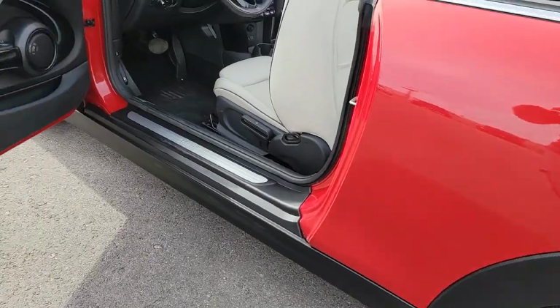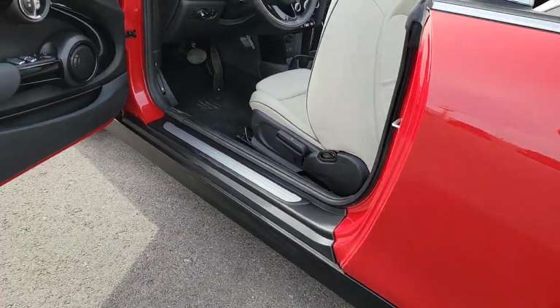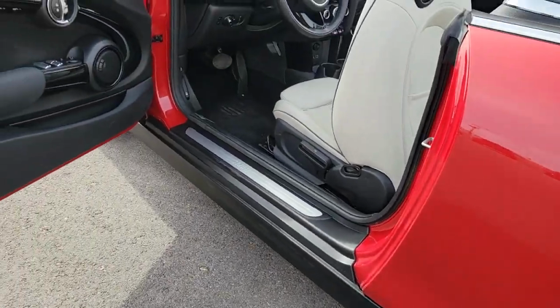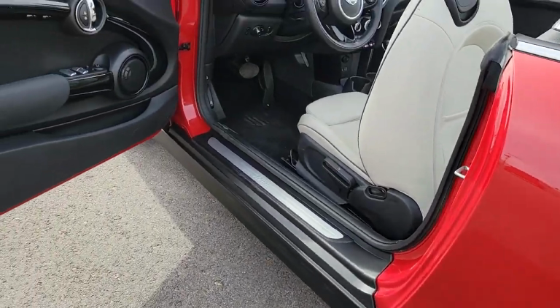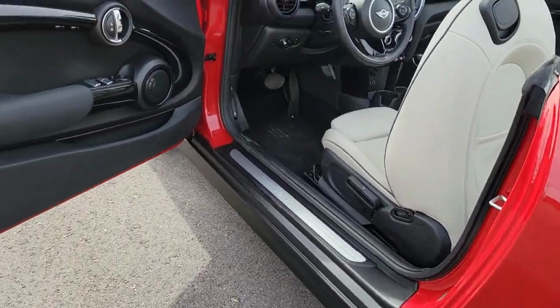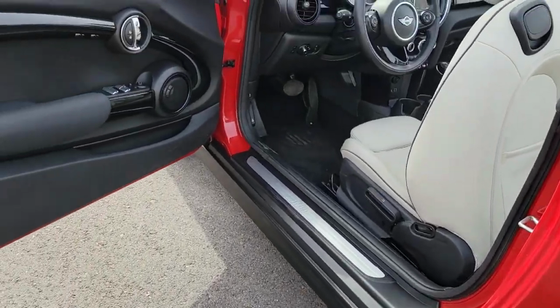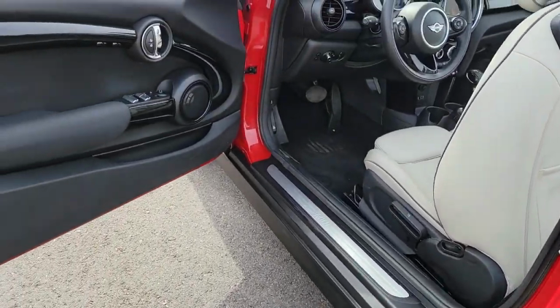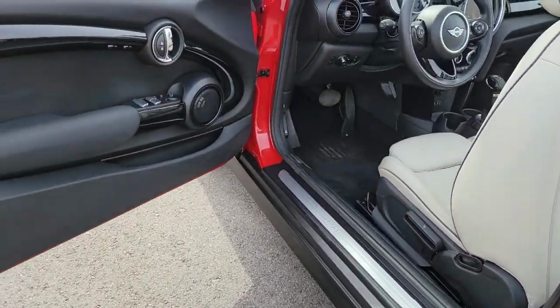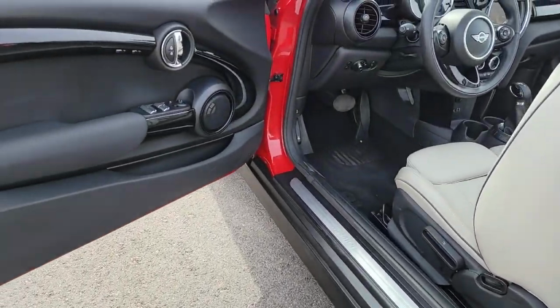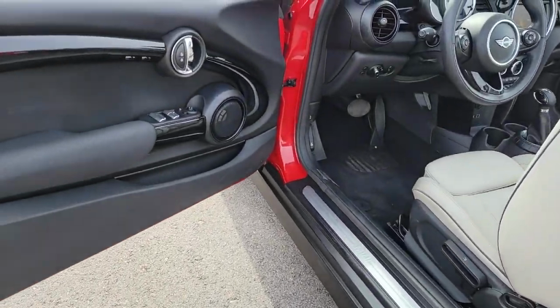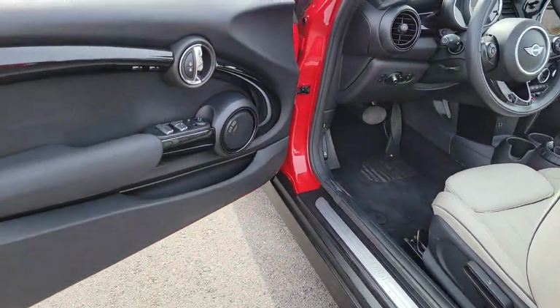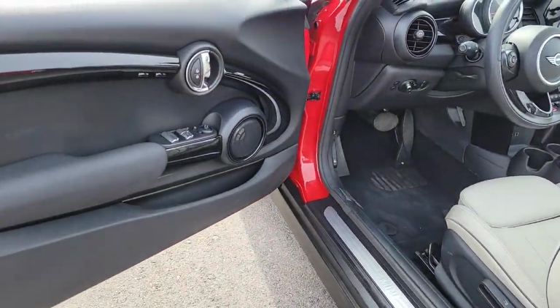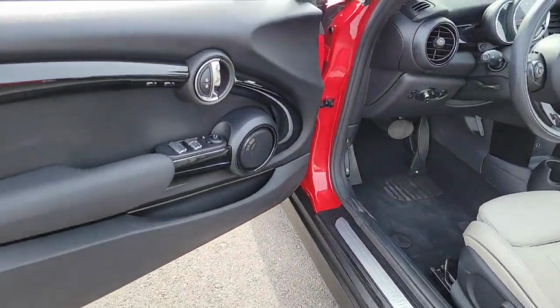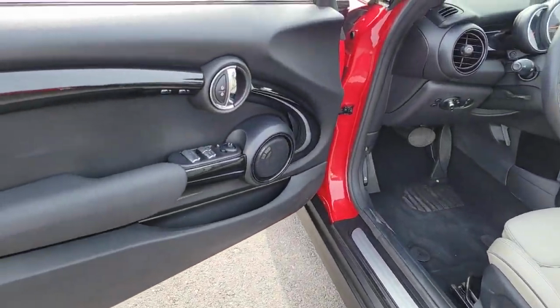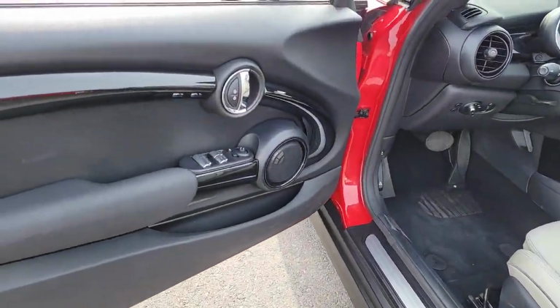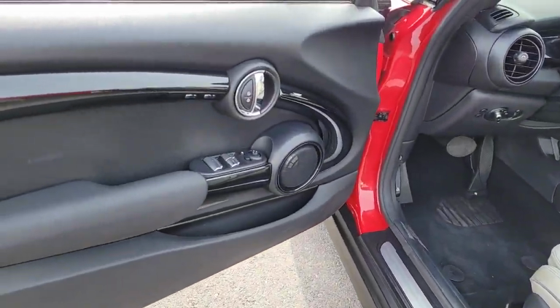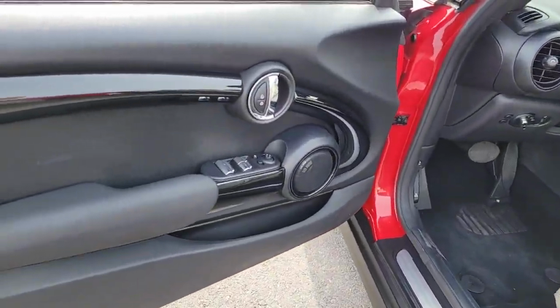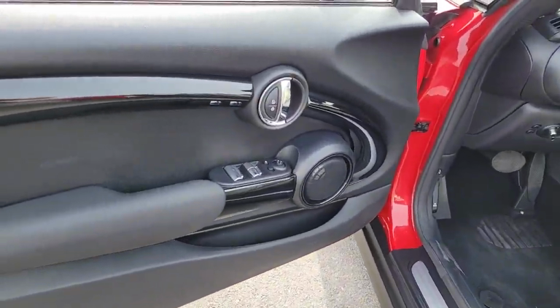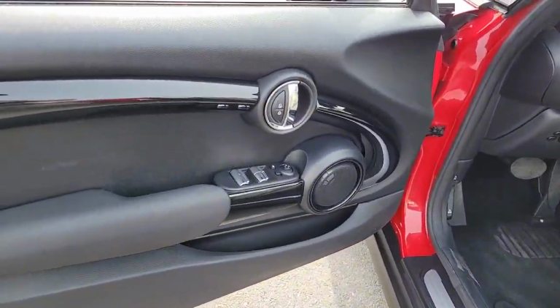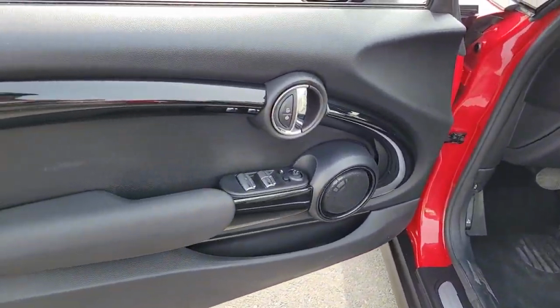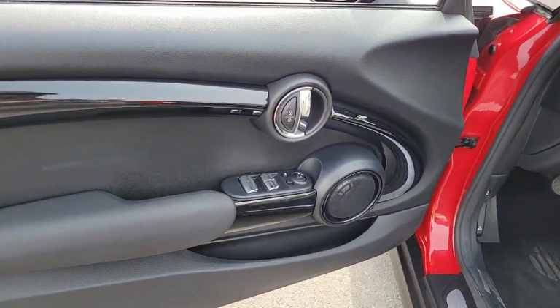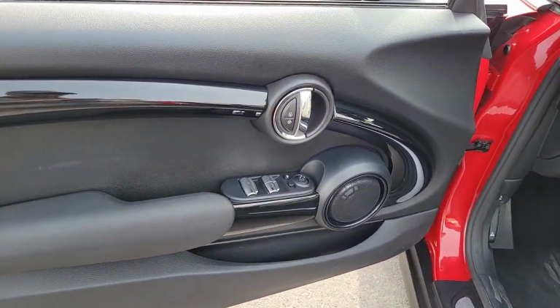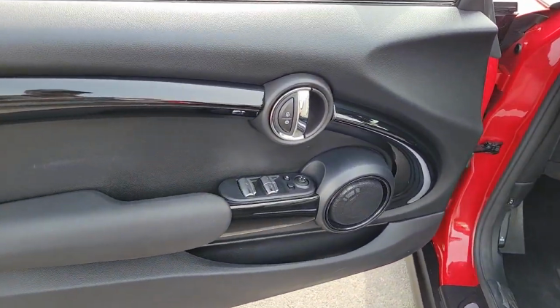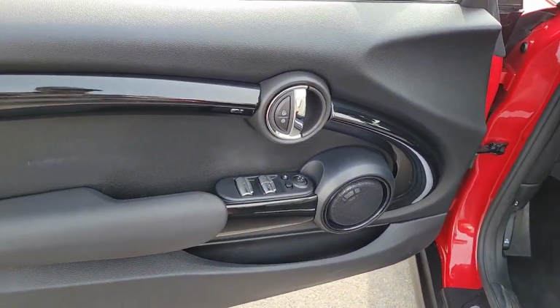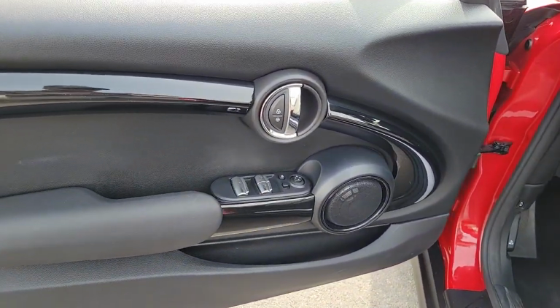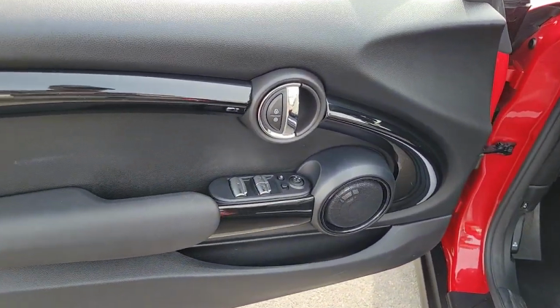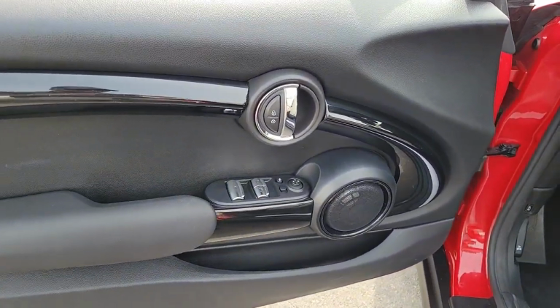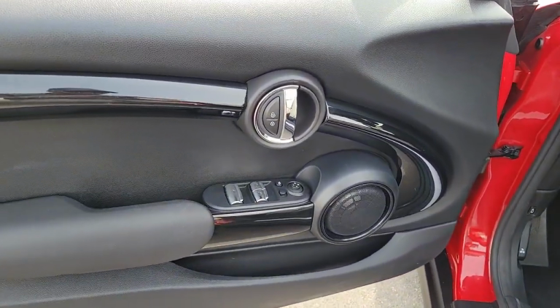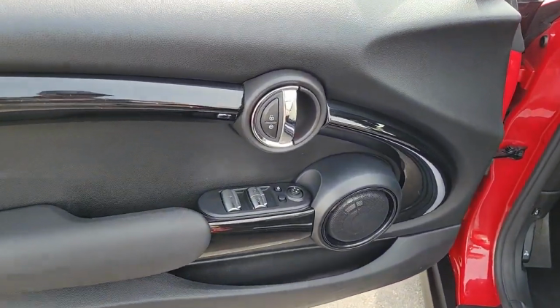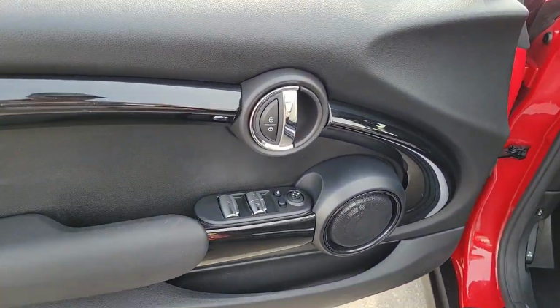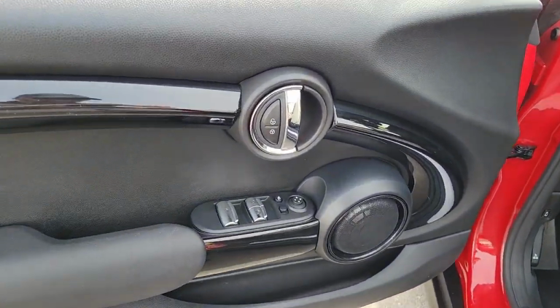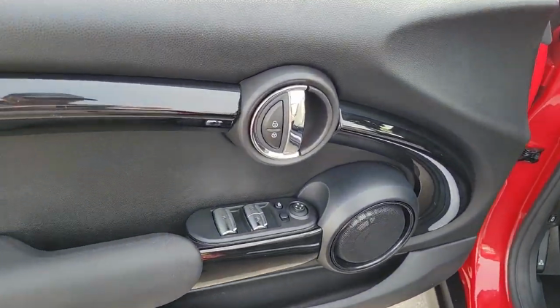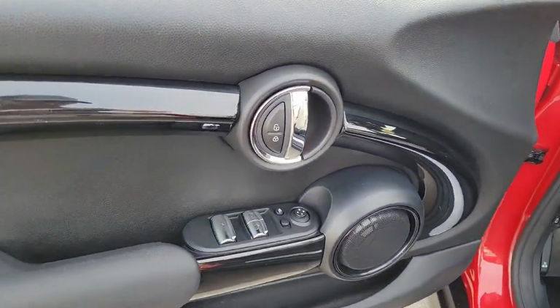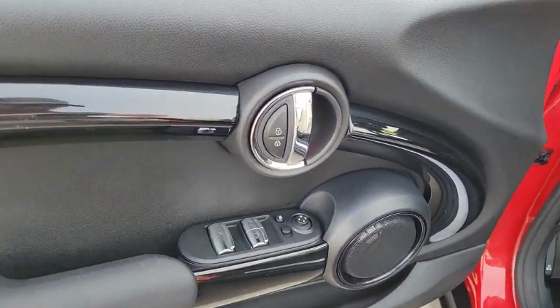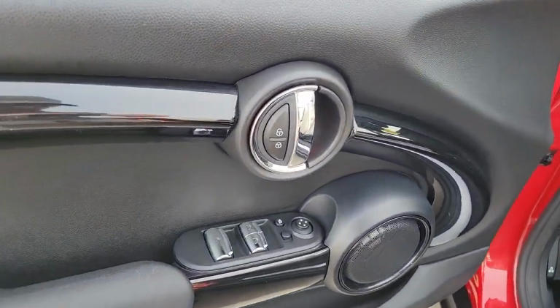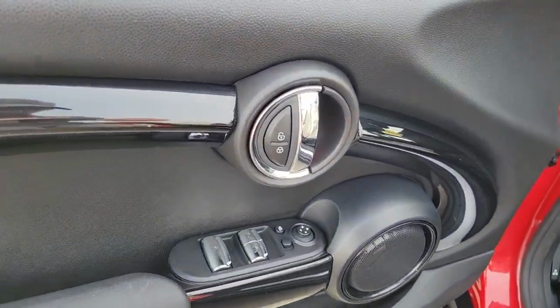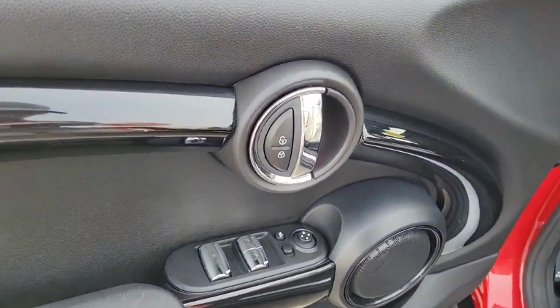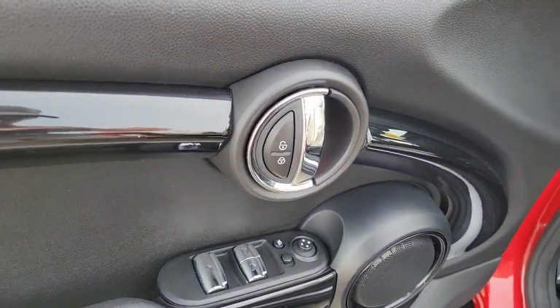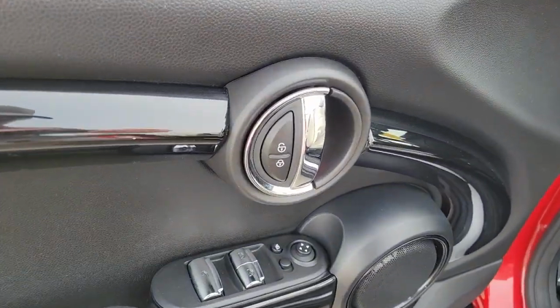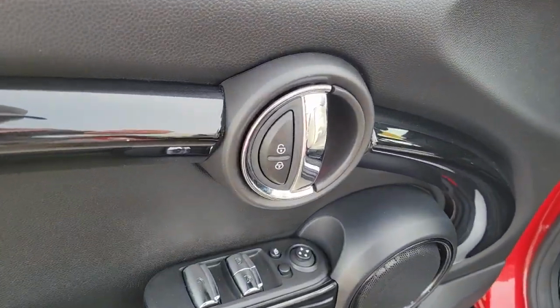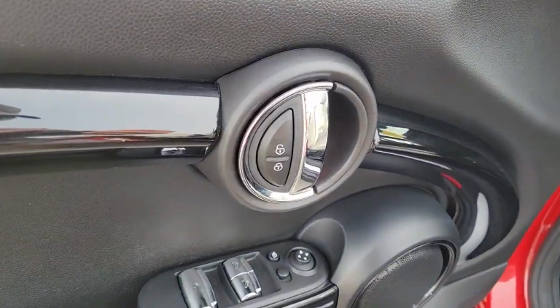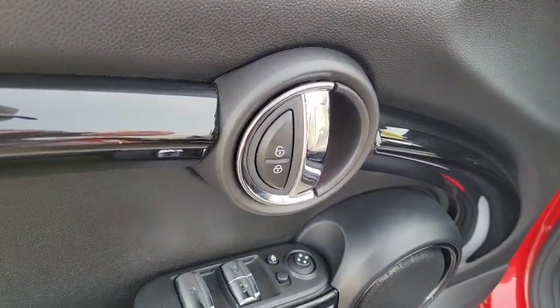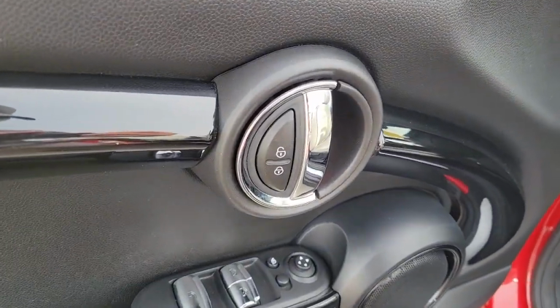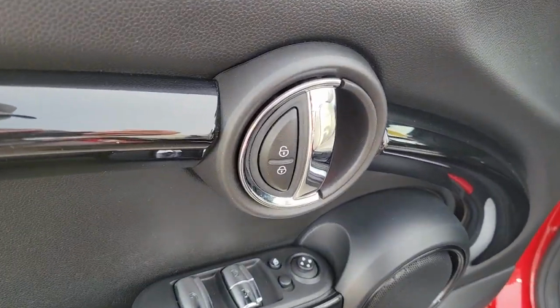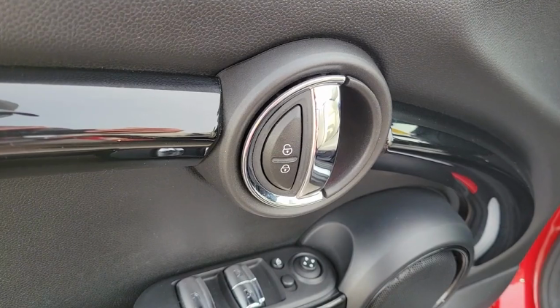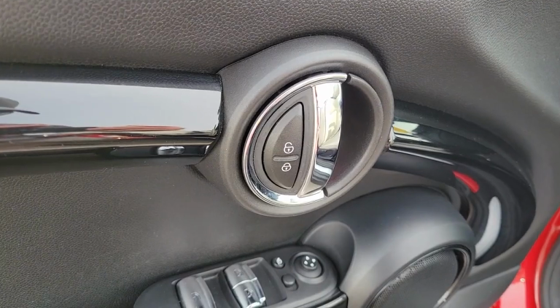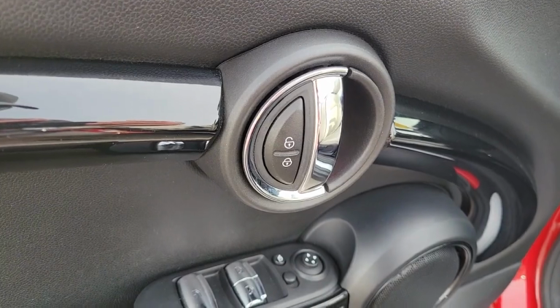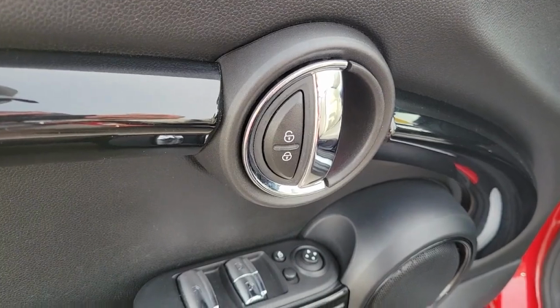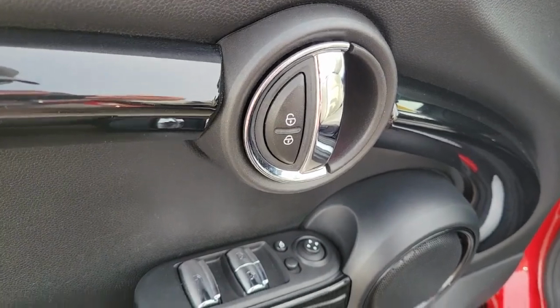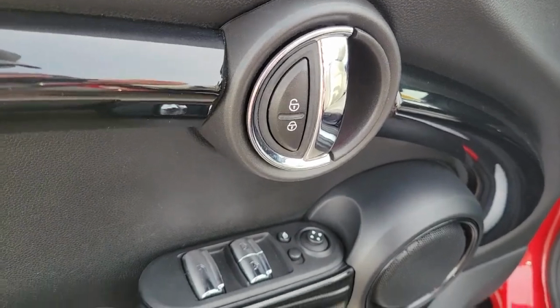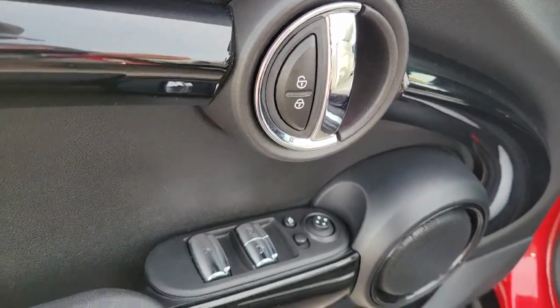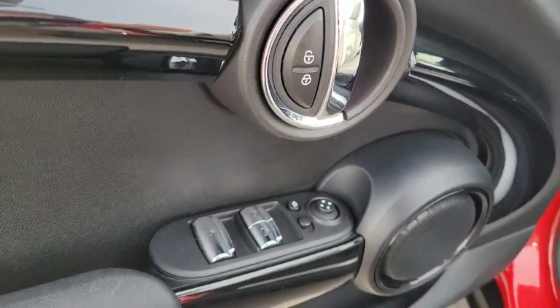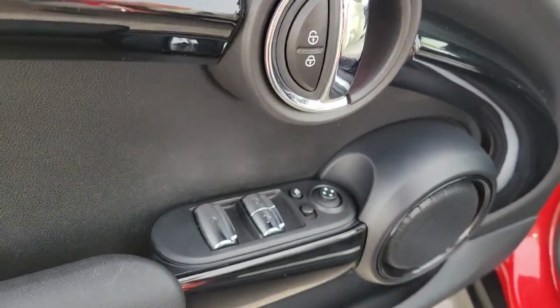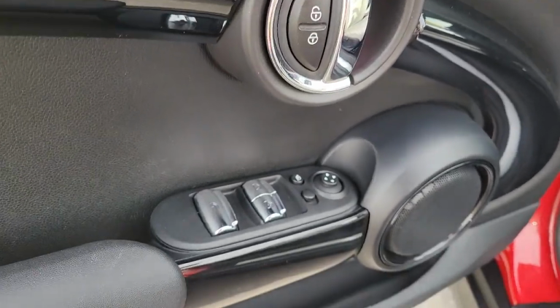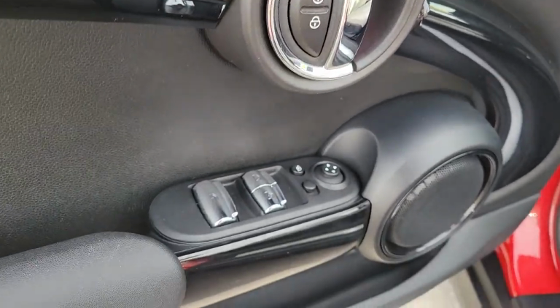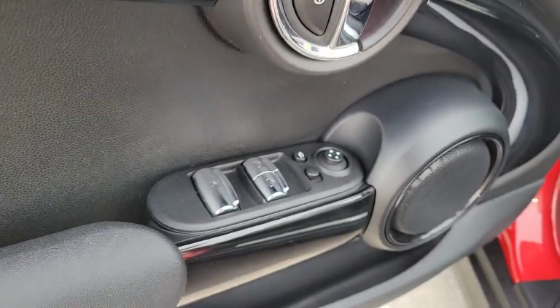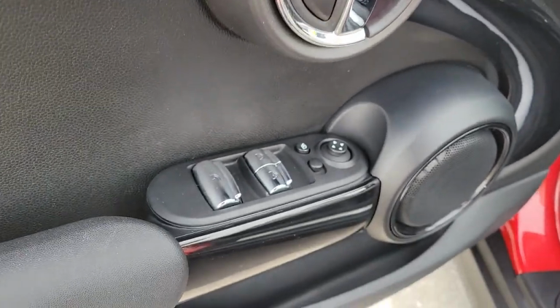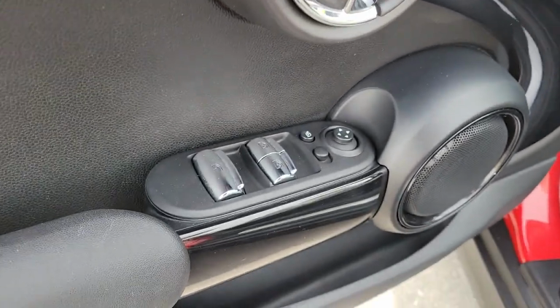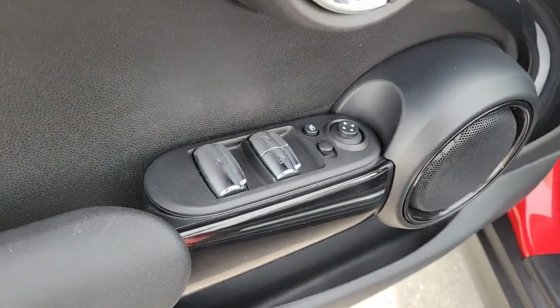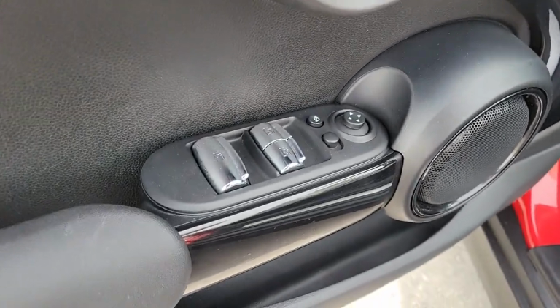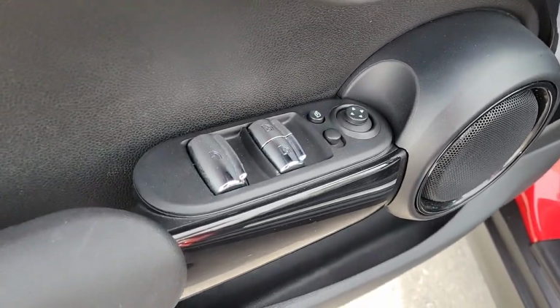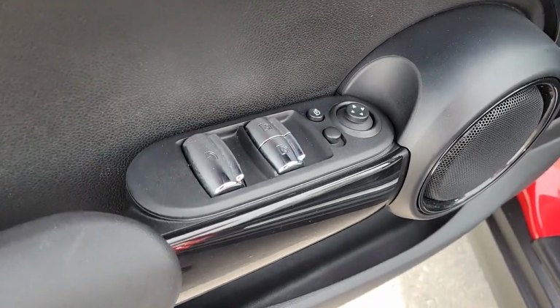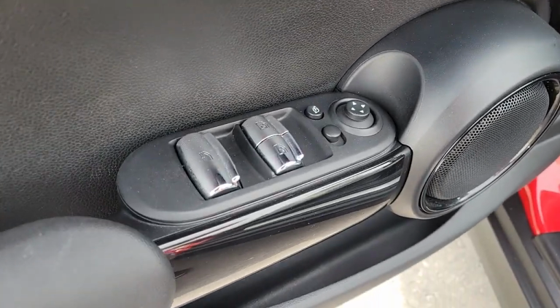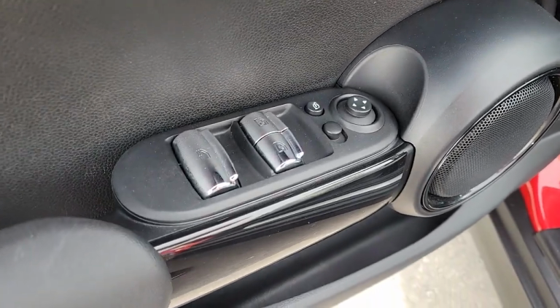Life is short. Make it fabulous in this fun-loving Mini Cooper. Come in for a road test — our team will make it the best part of your day.